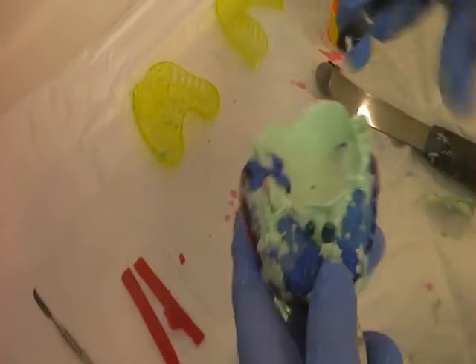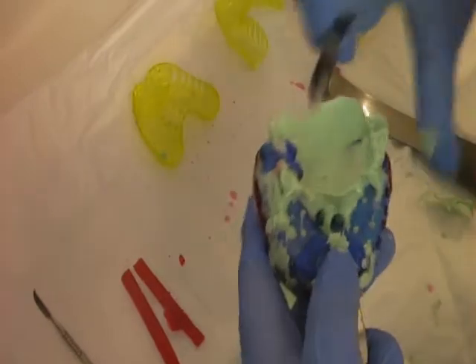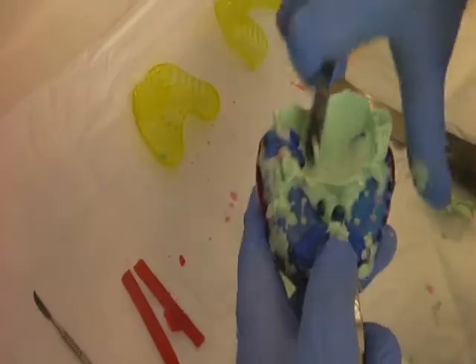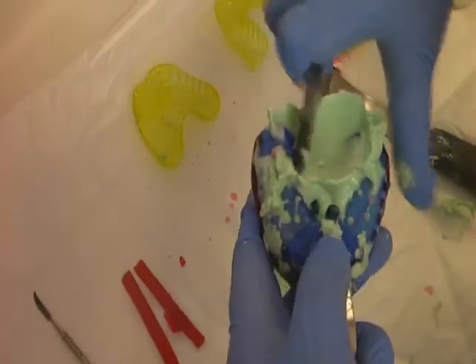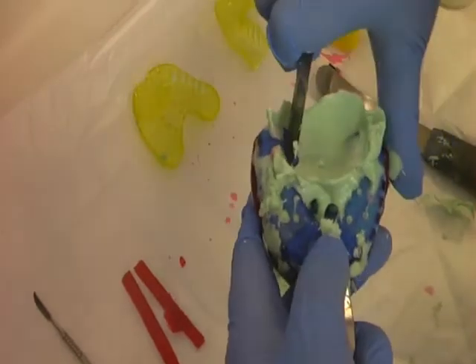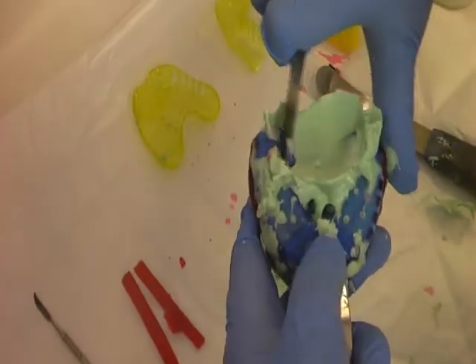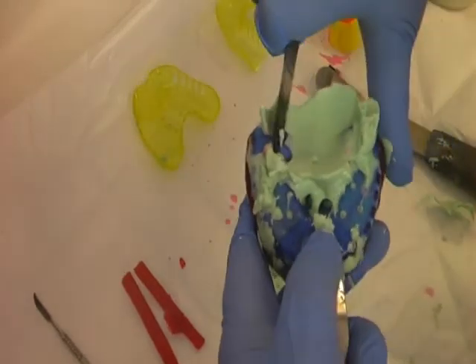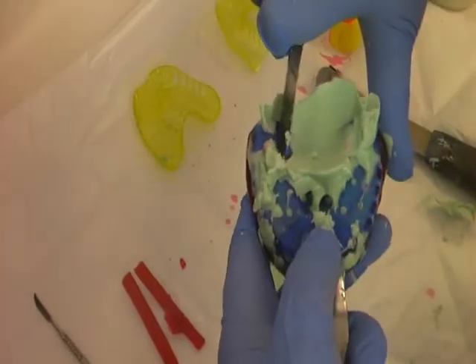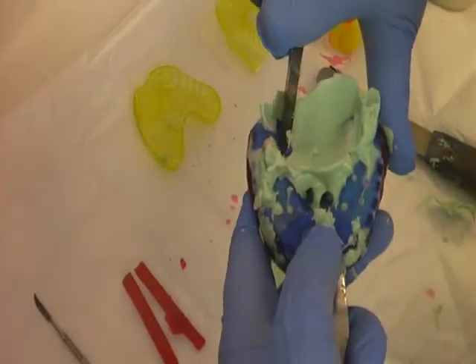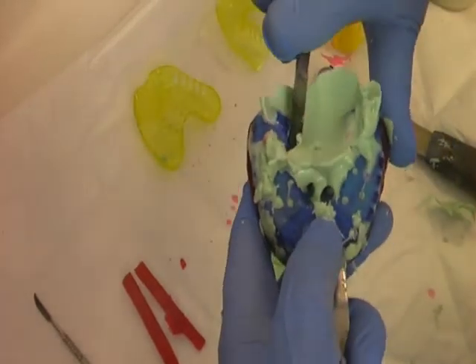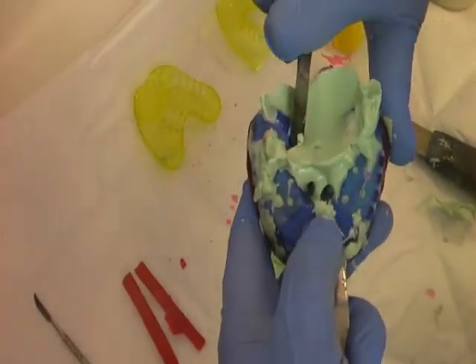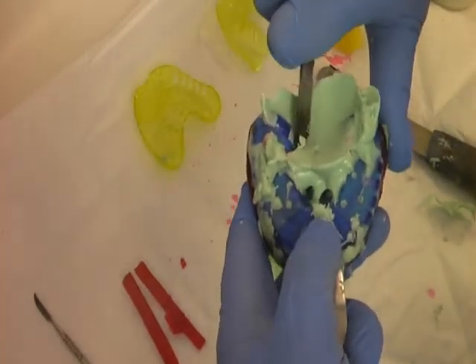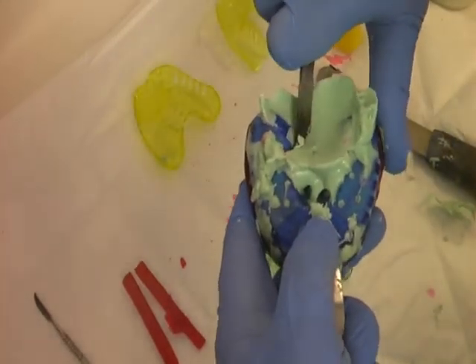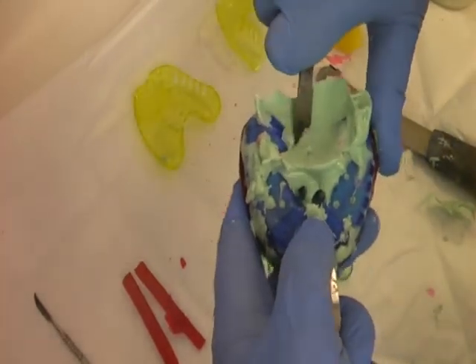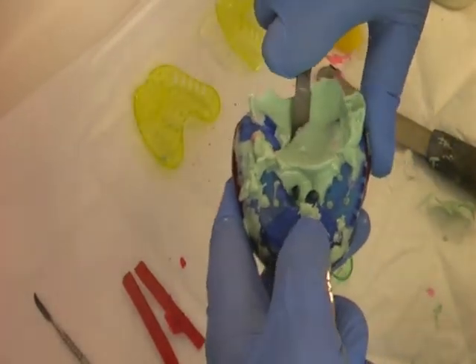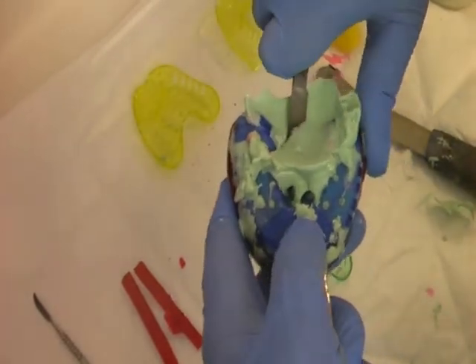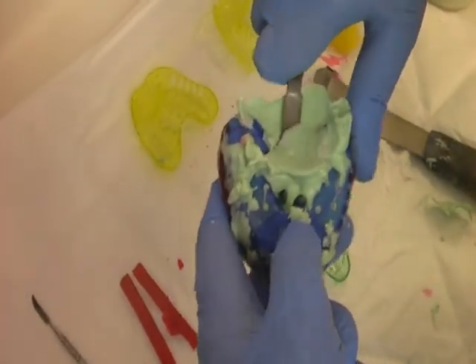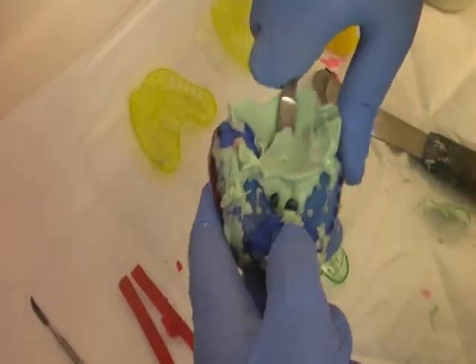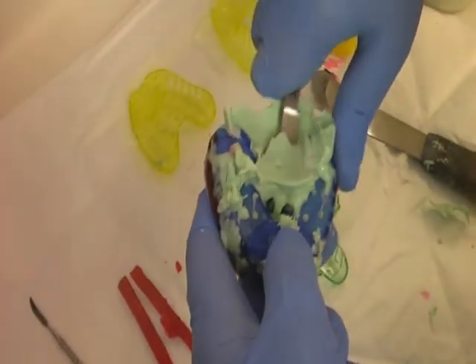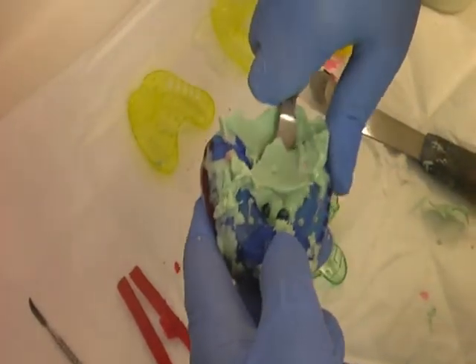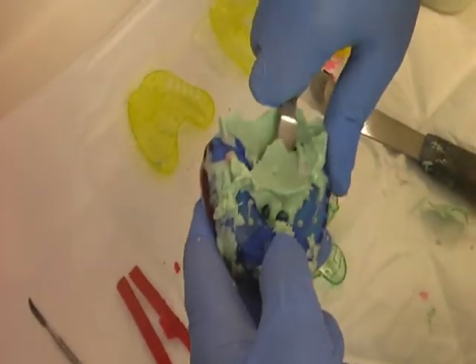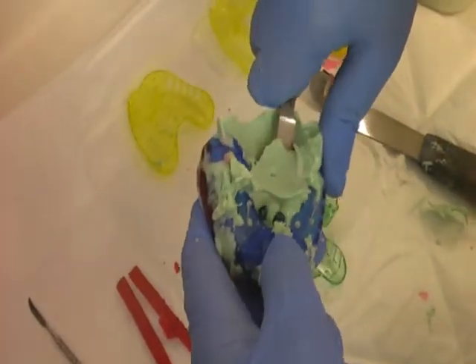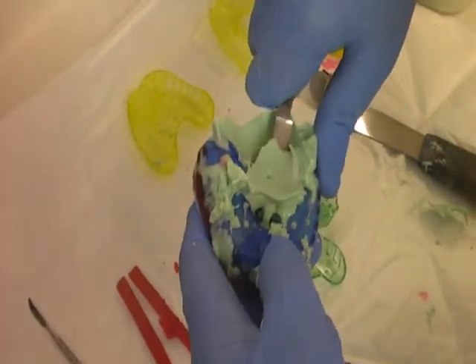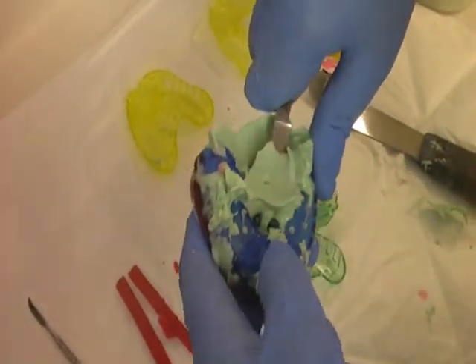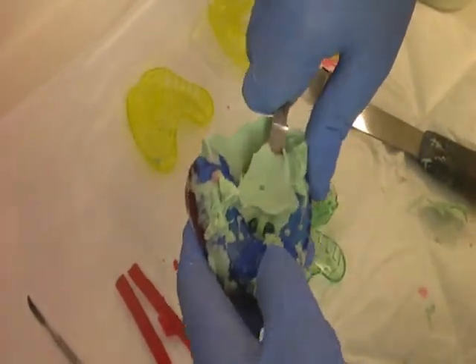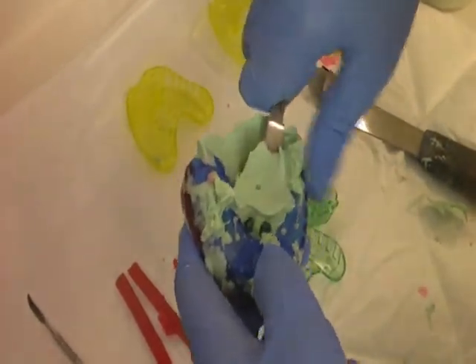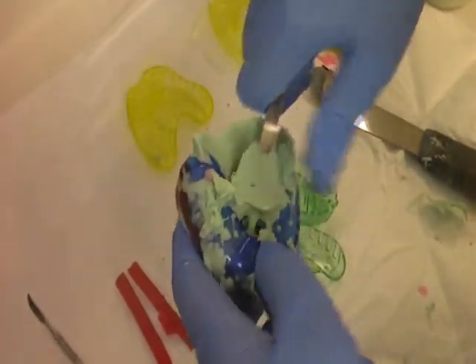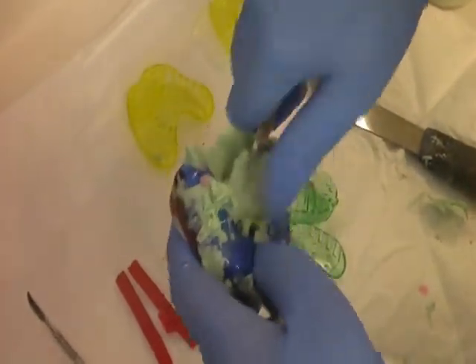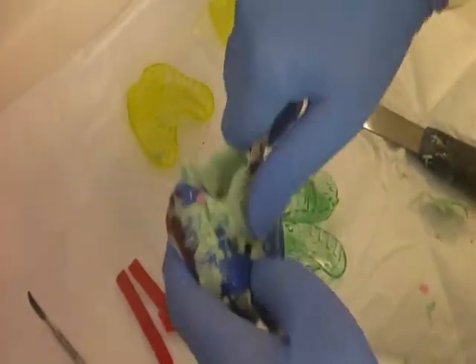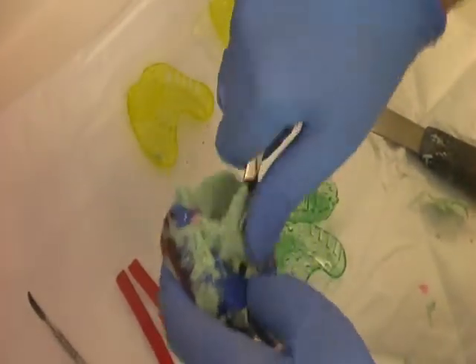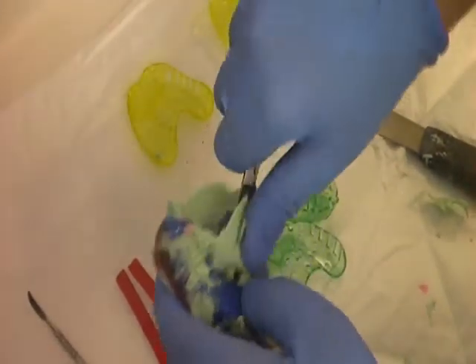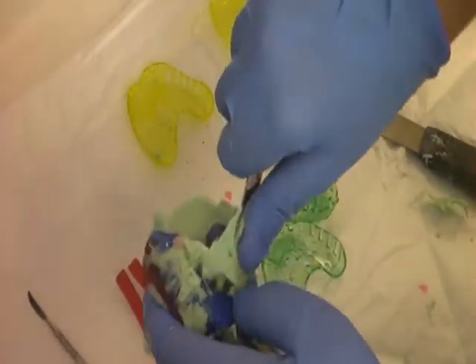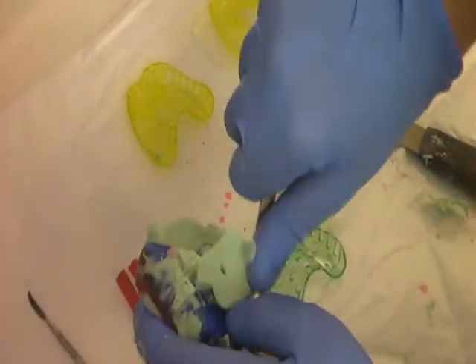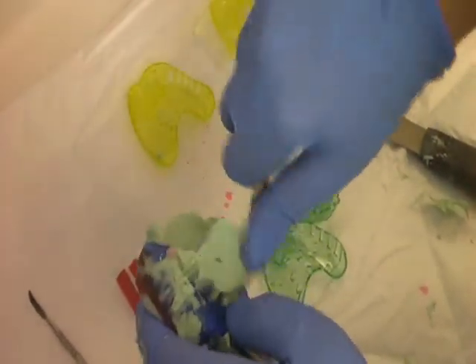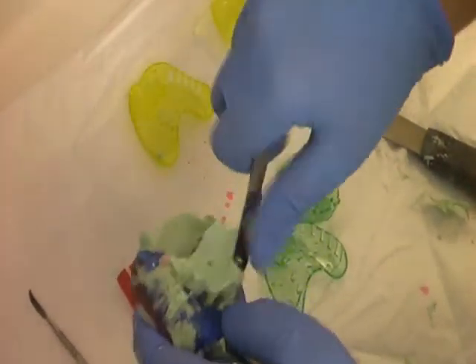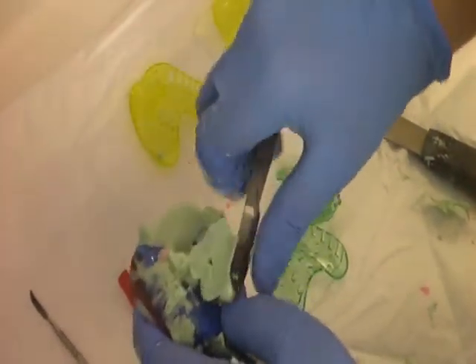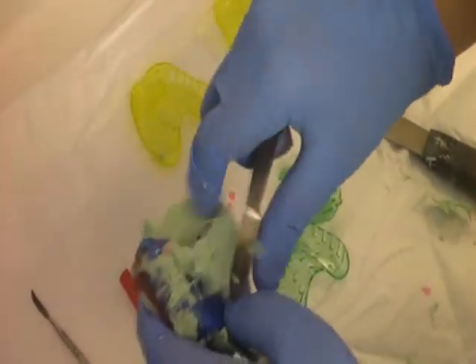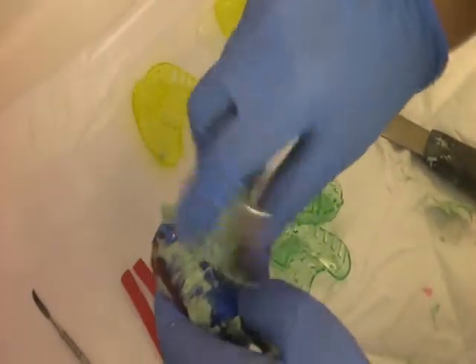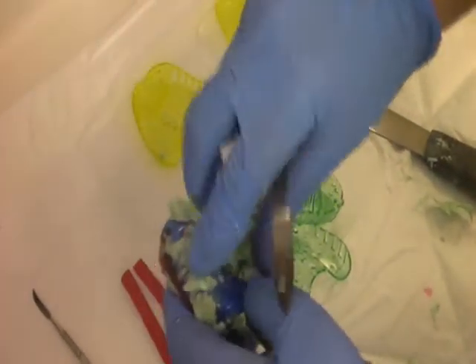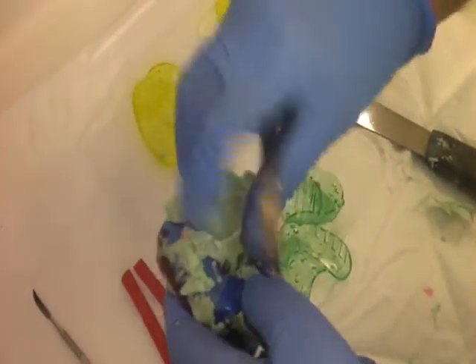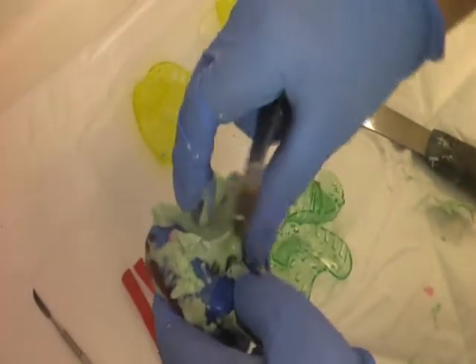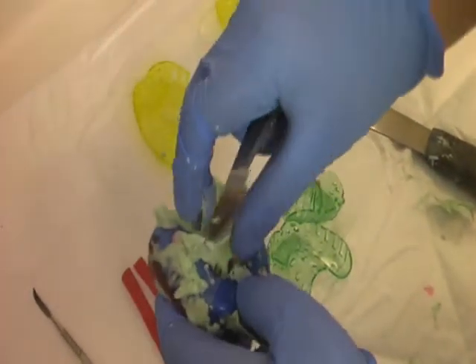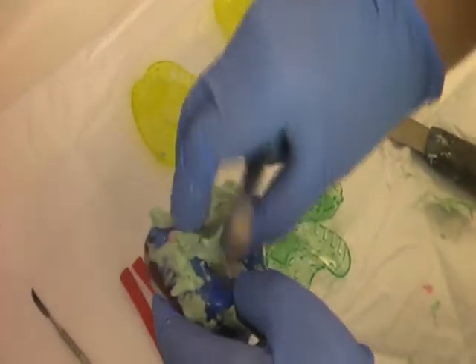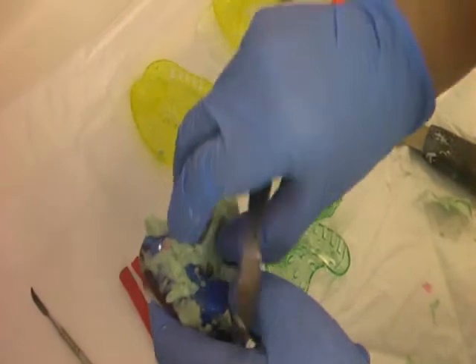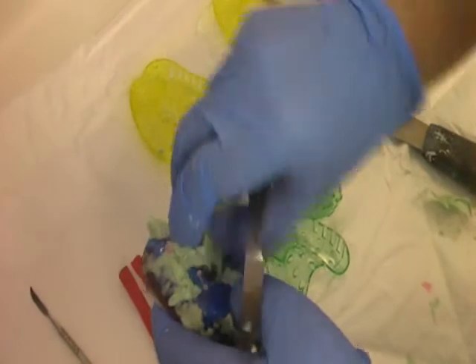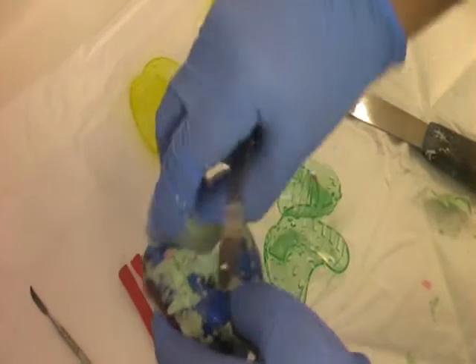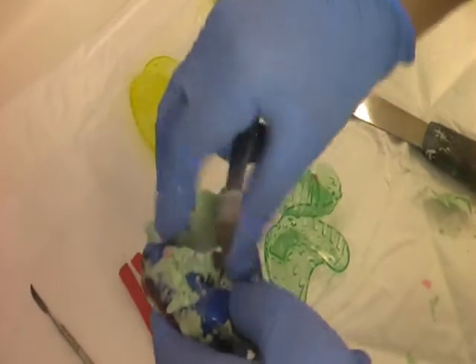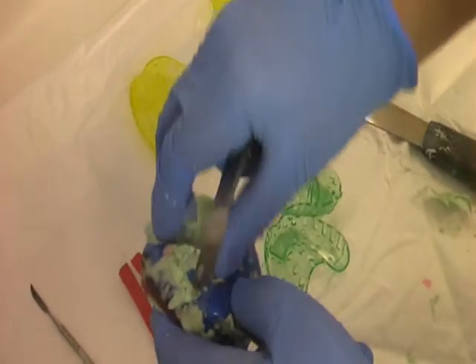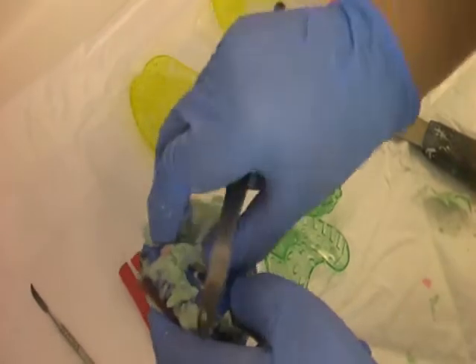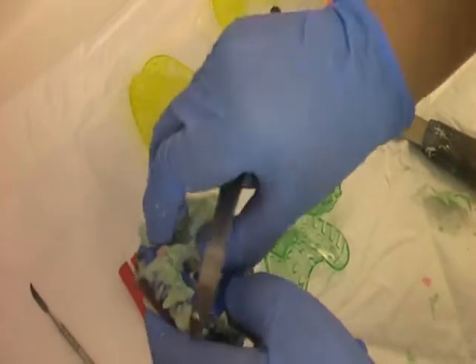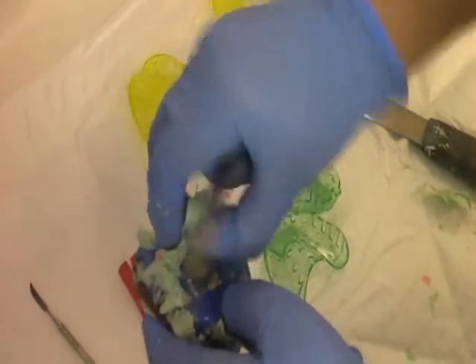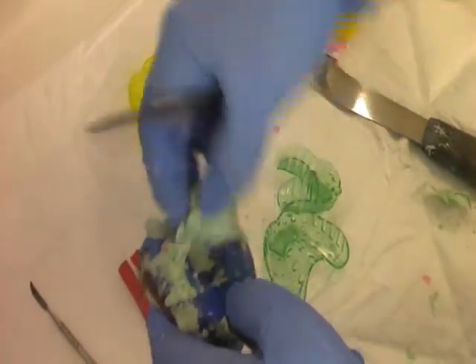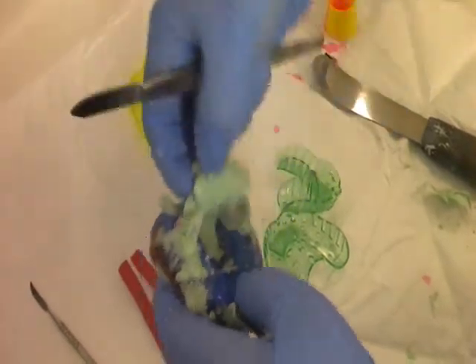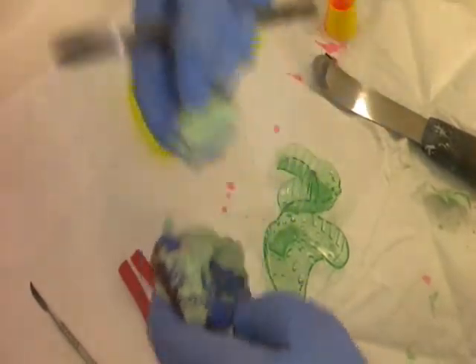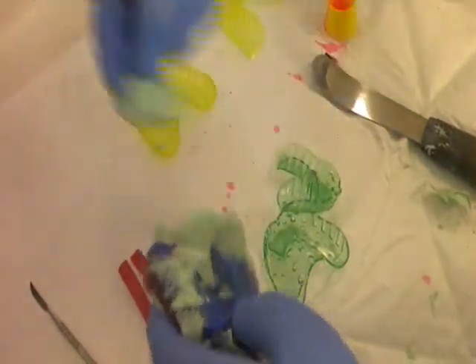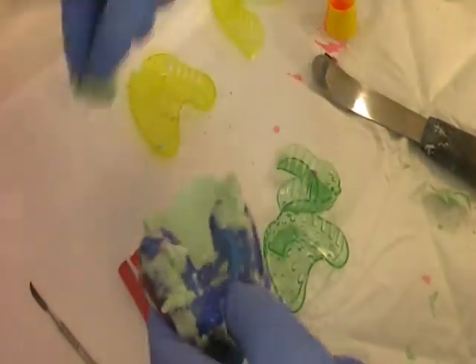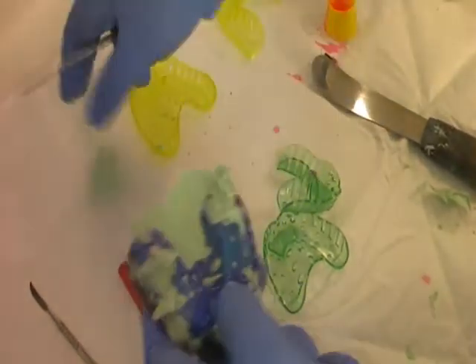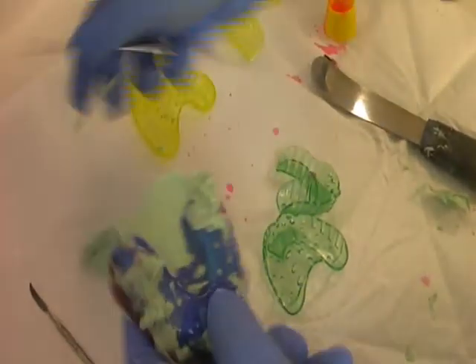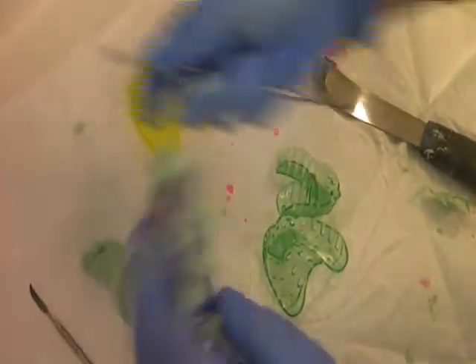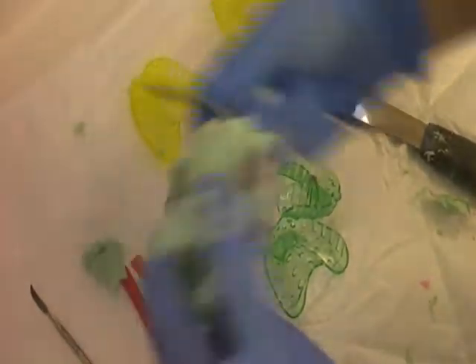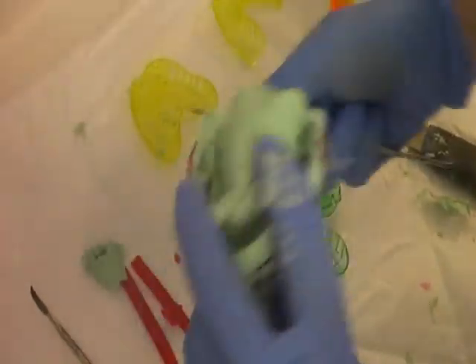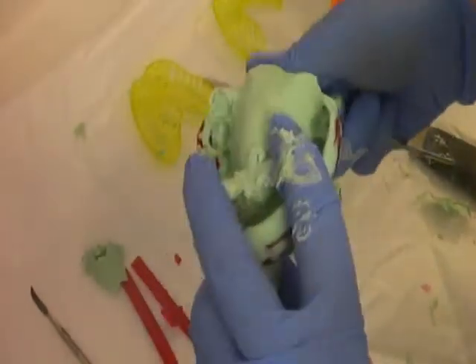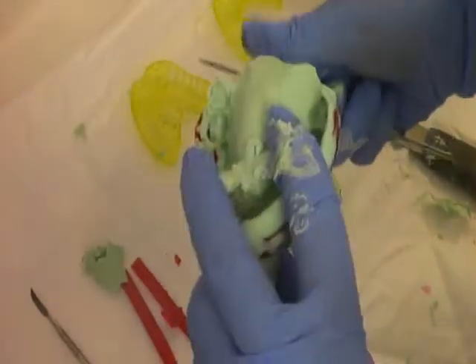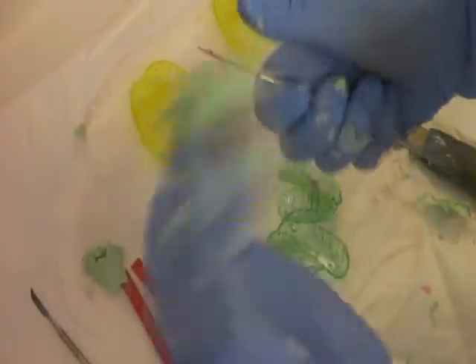Once set, remove the tray and again any excess material should be removed prior to sending the impression to the laboratory.